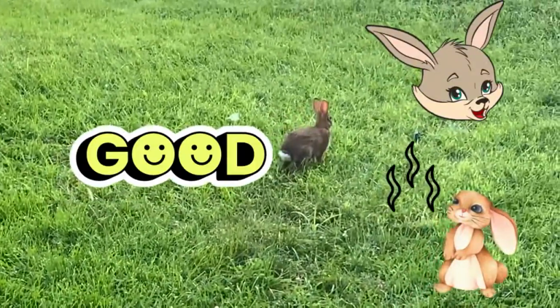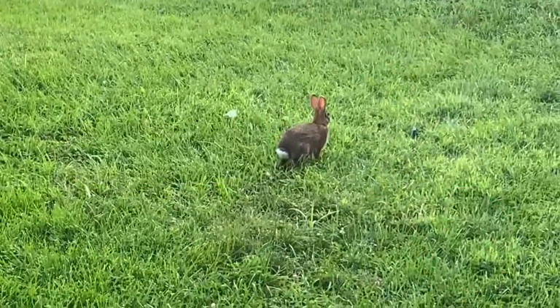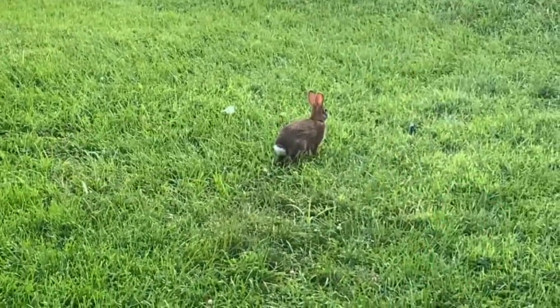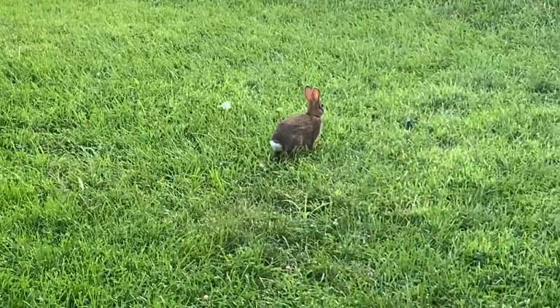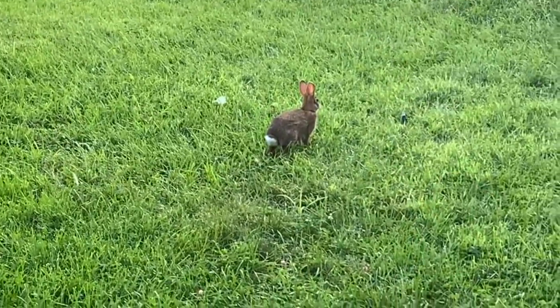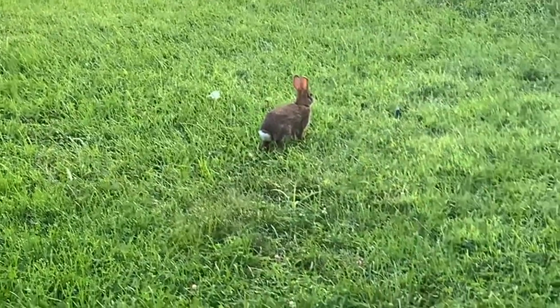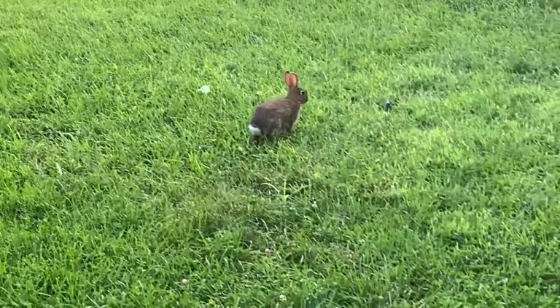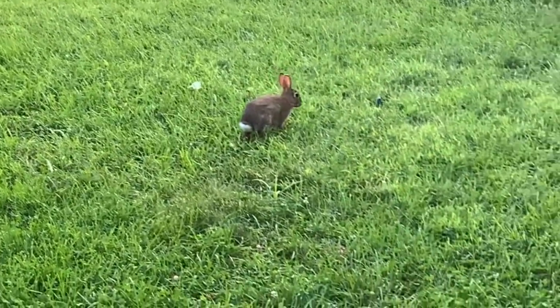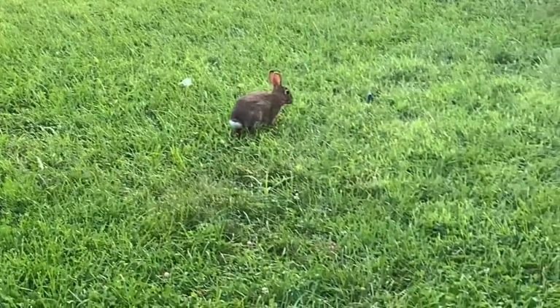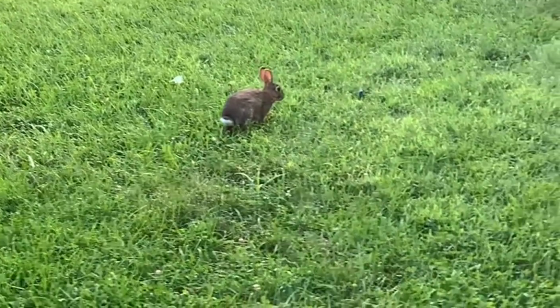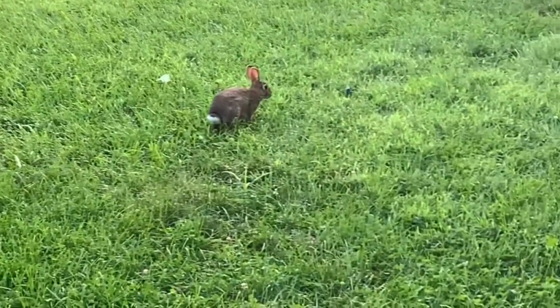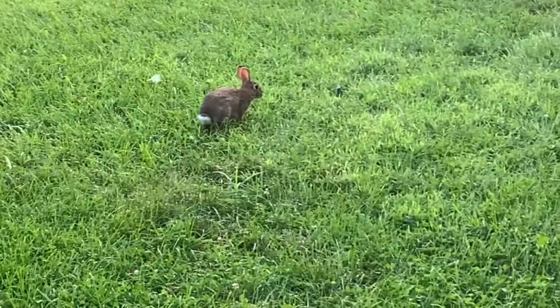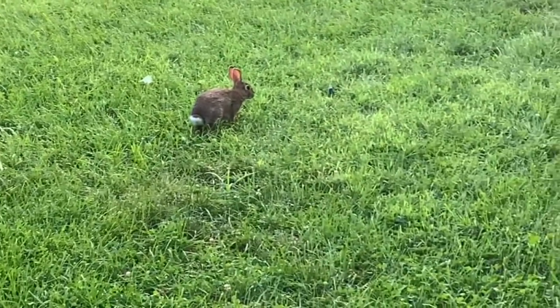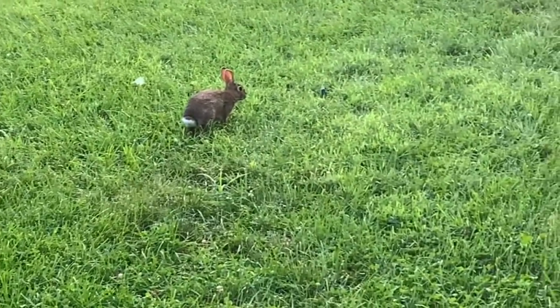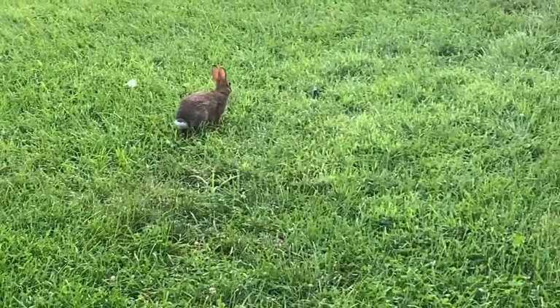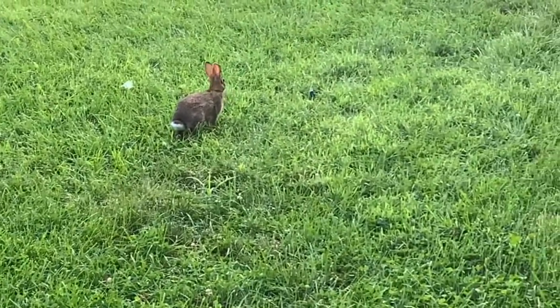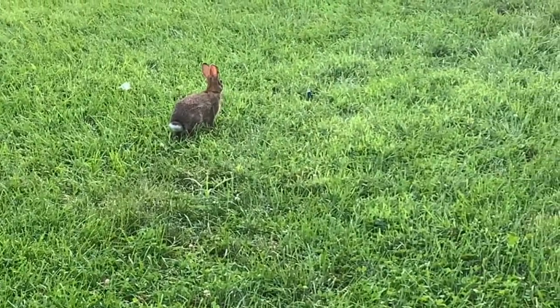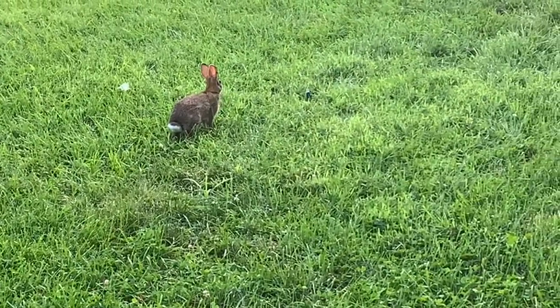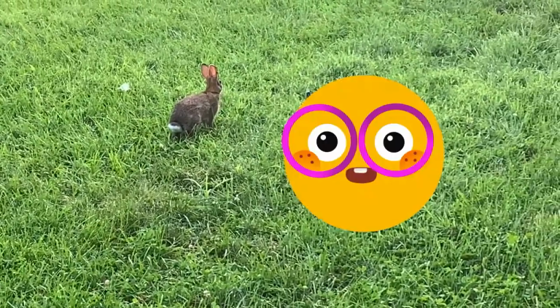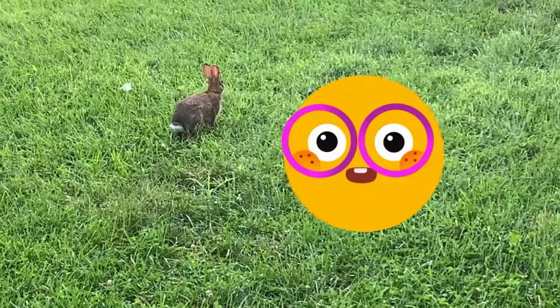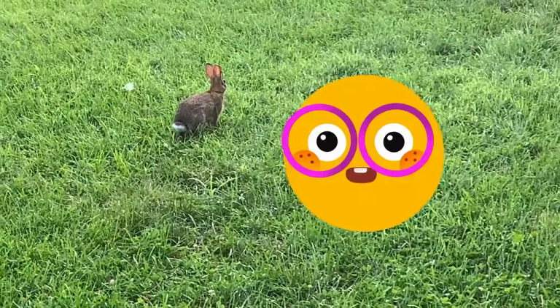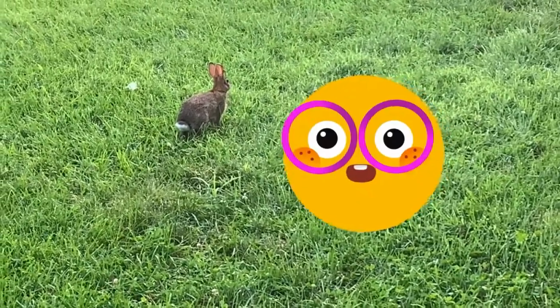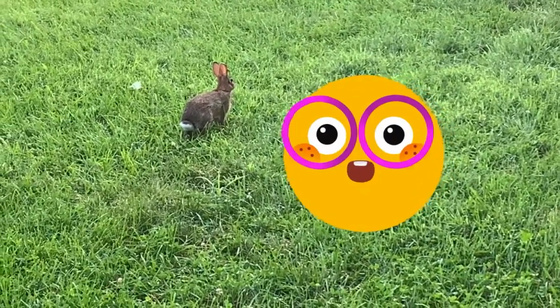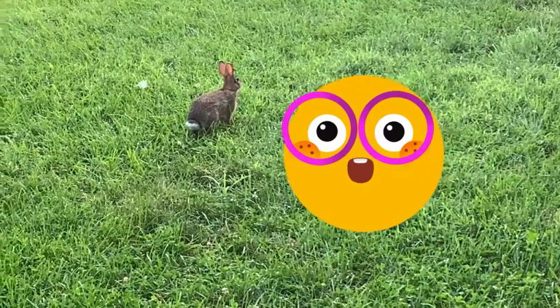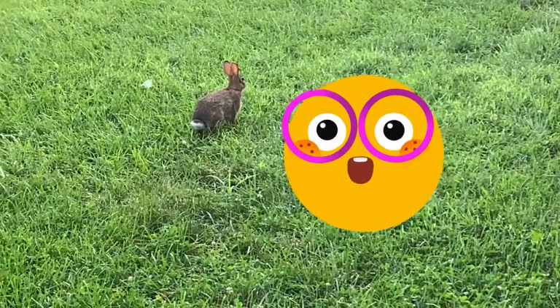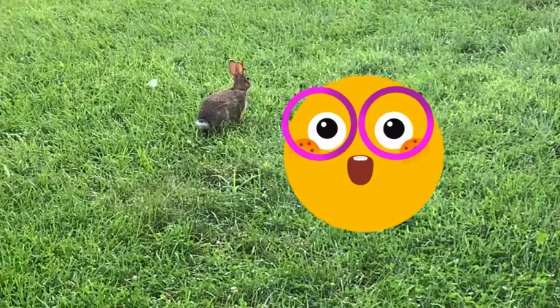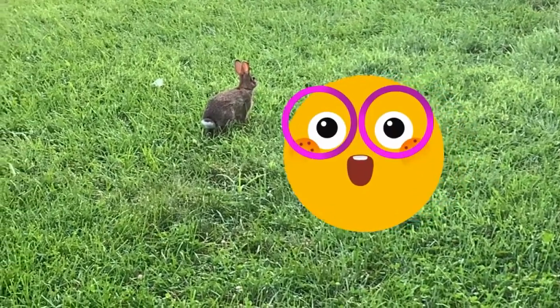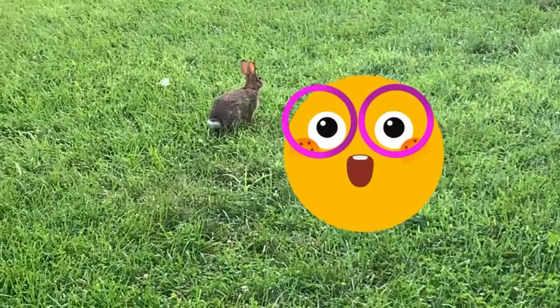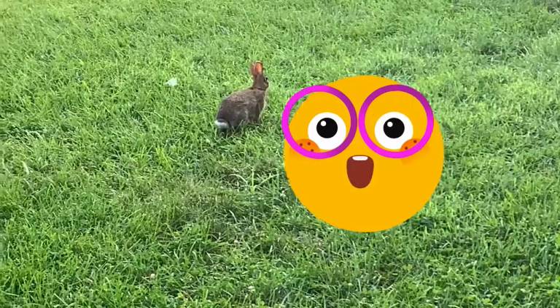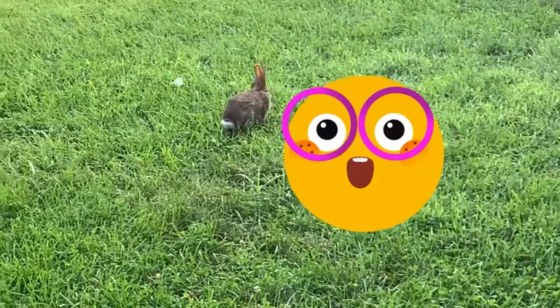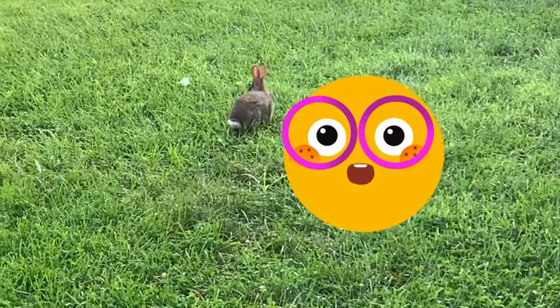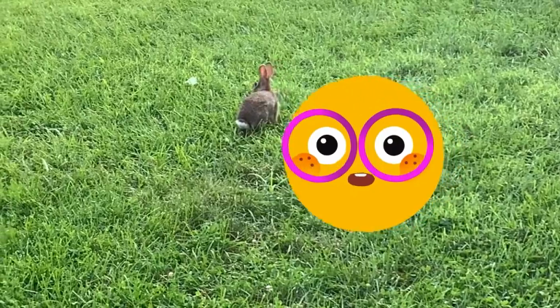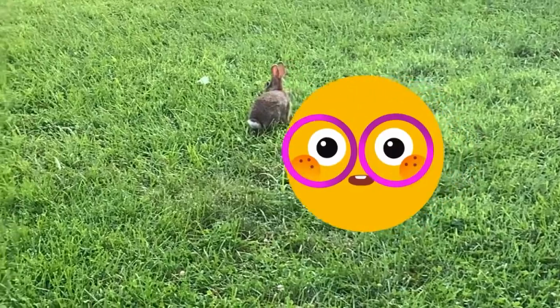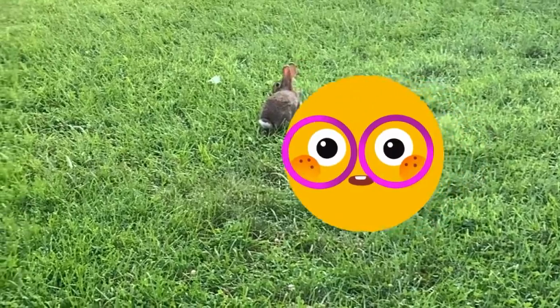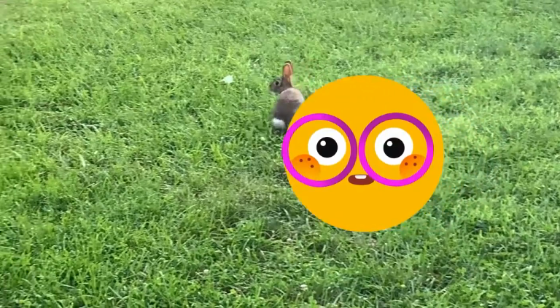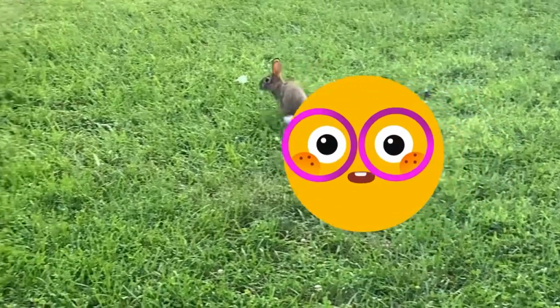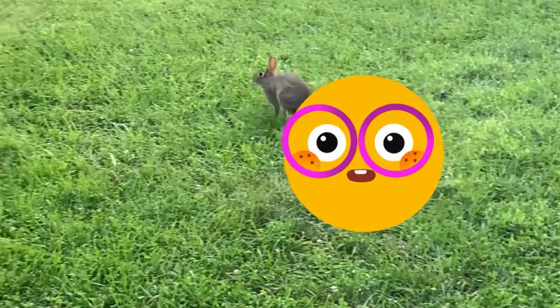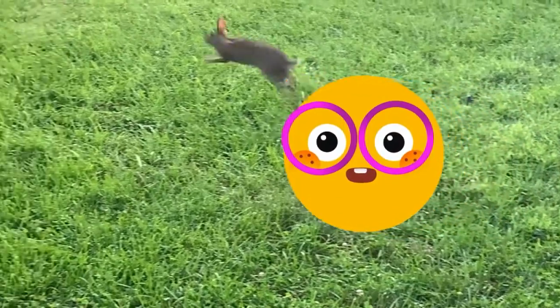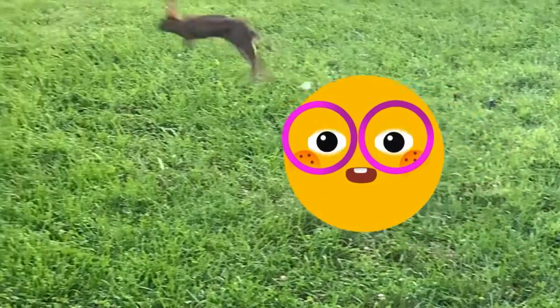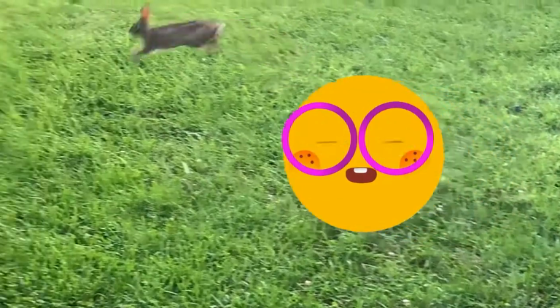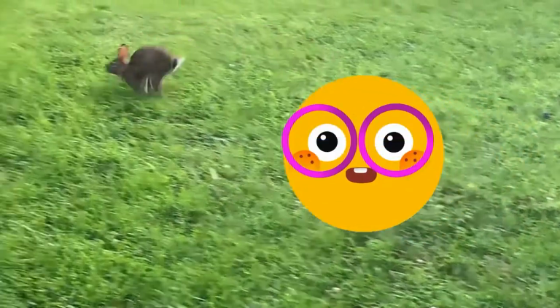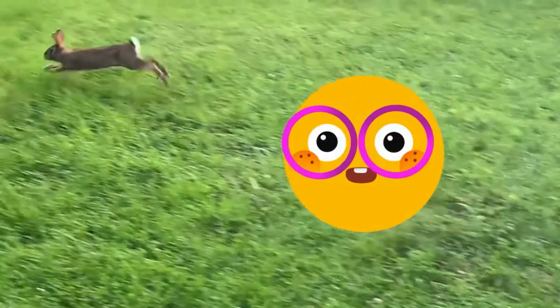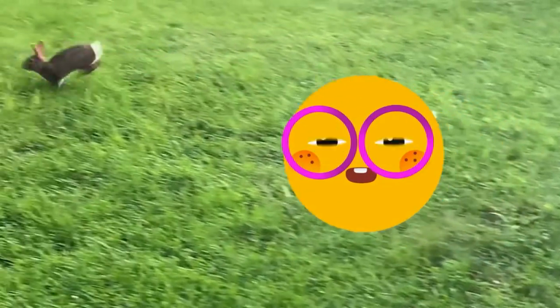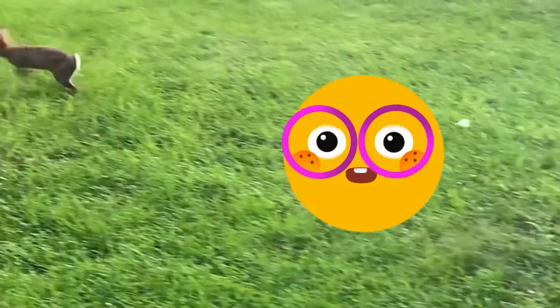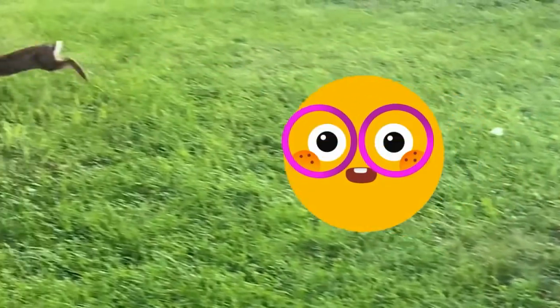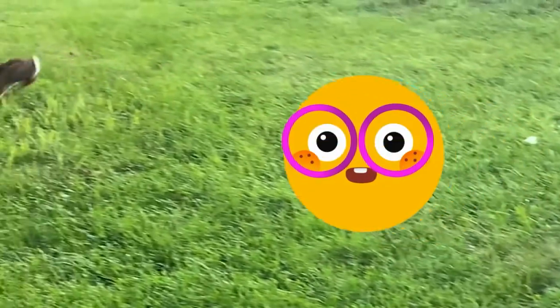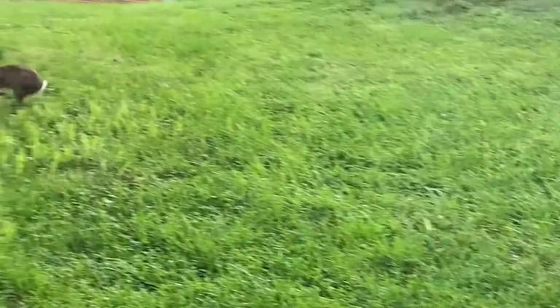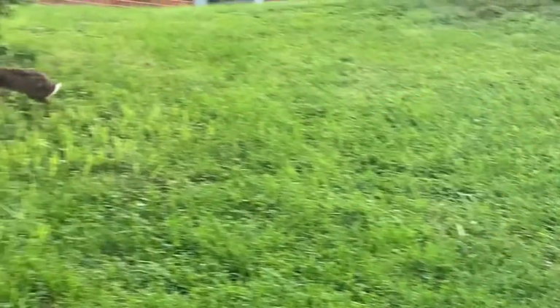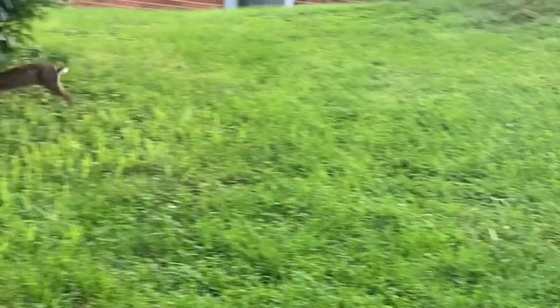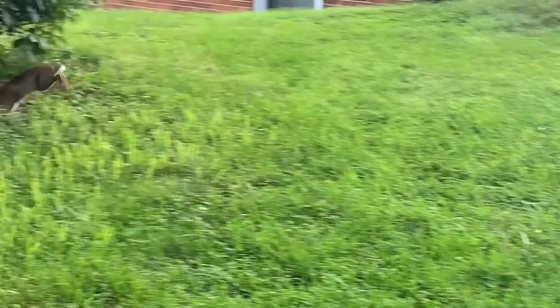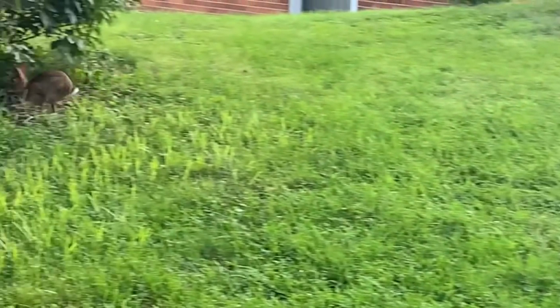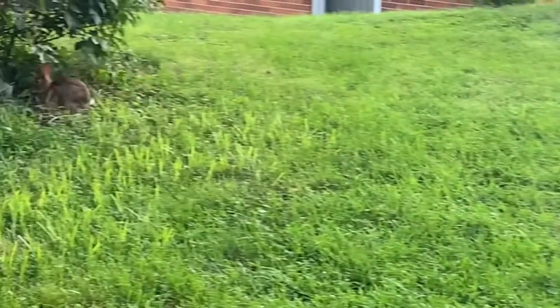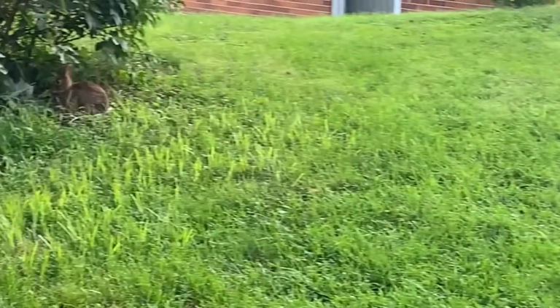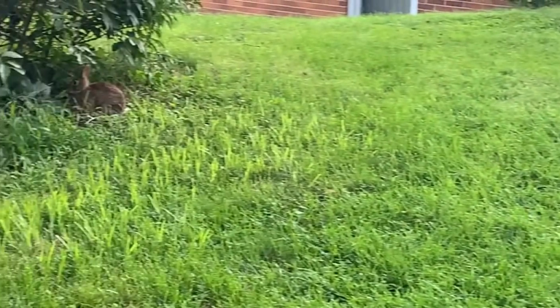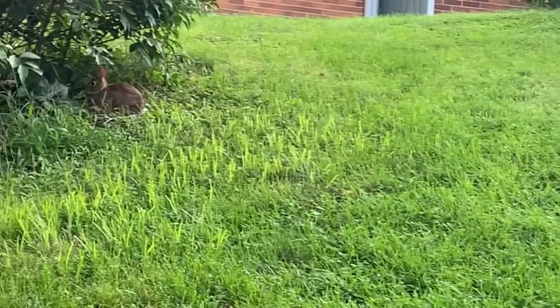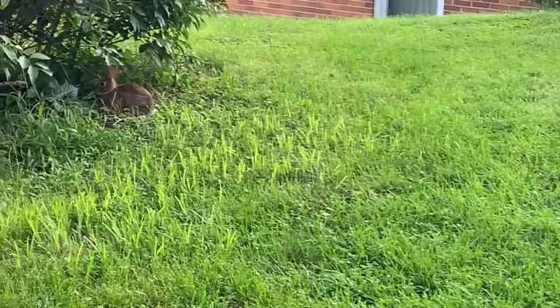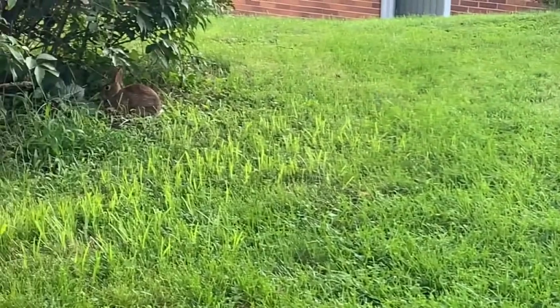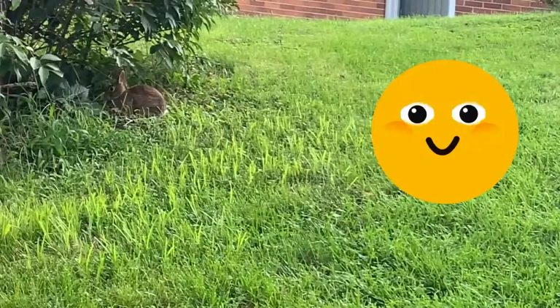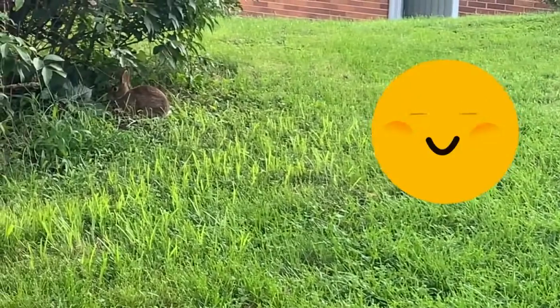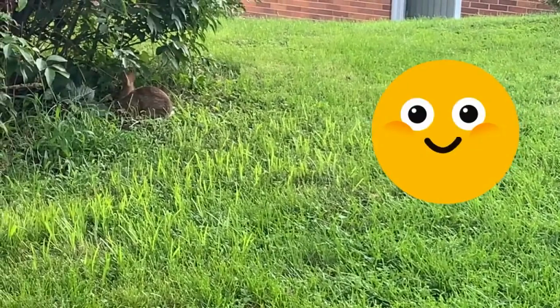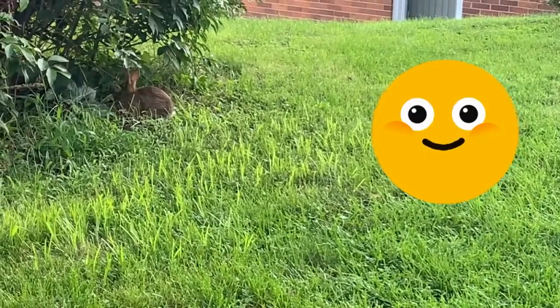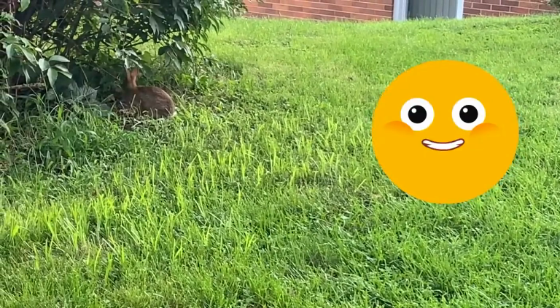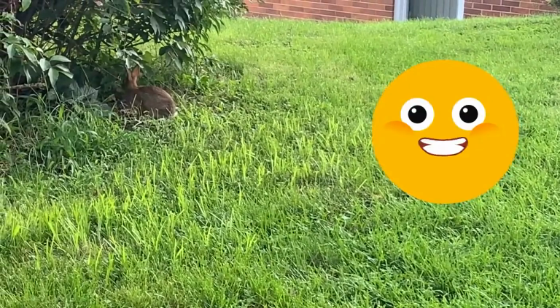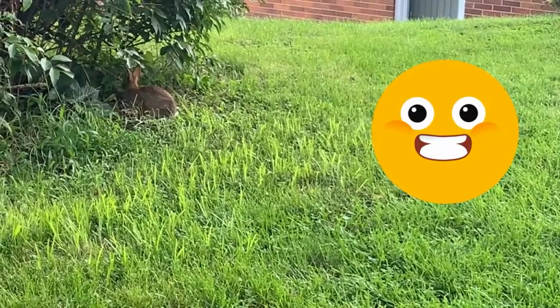Corn-tailed rabbits are nocturnal. That means they come out at night.